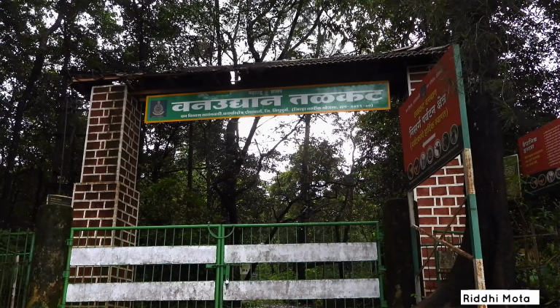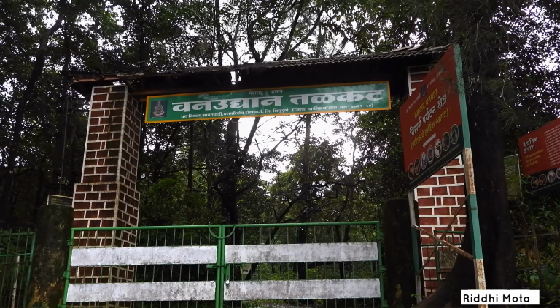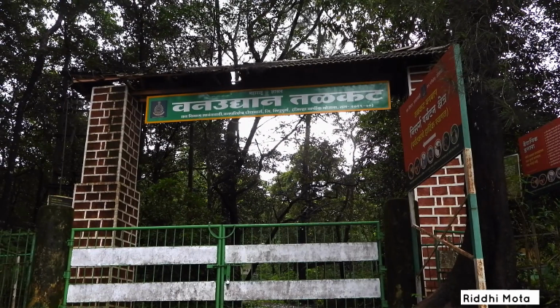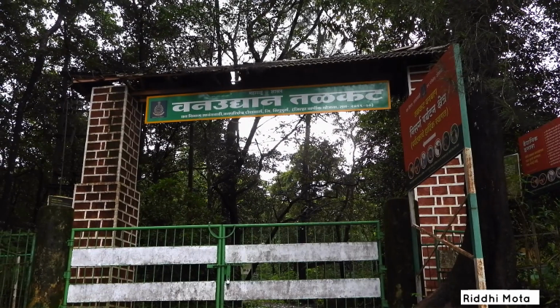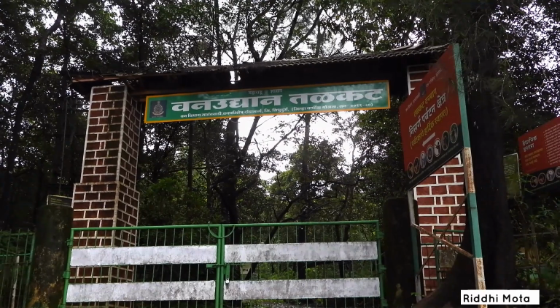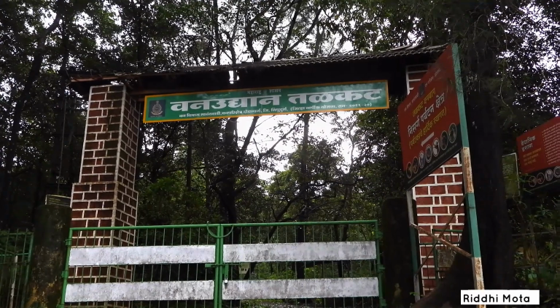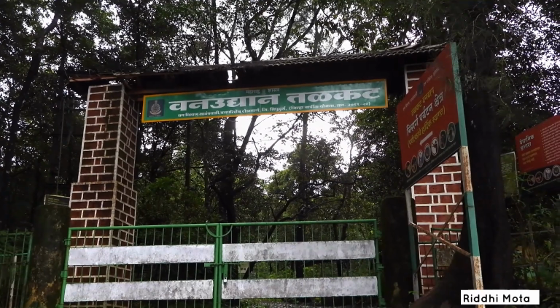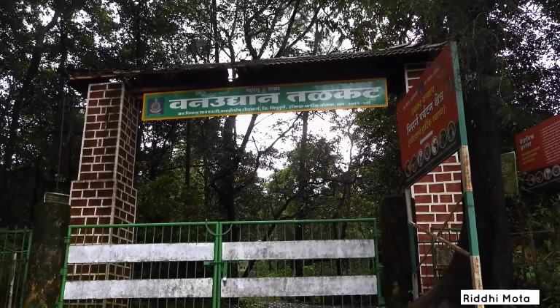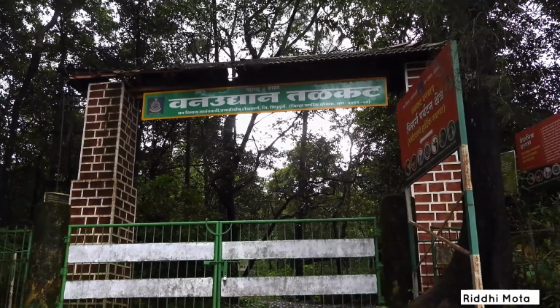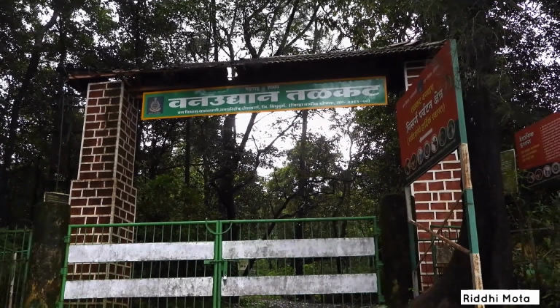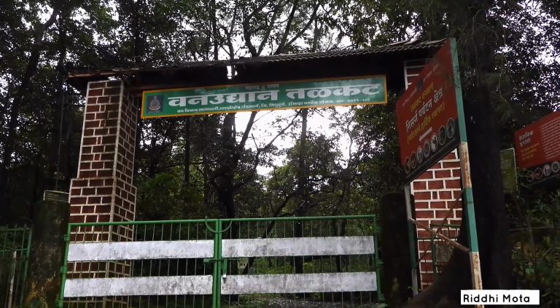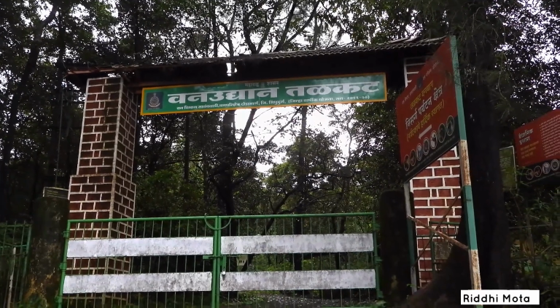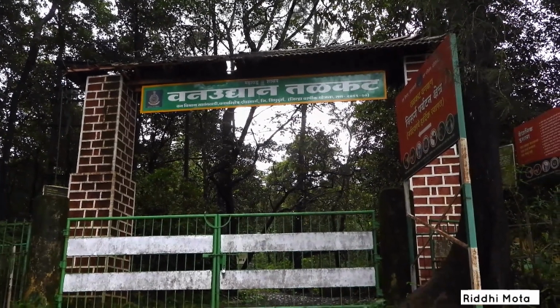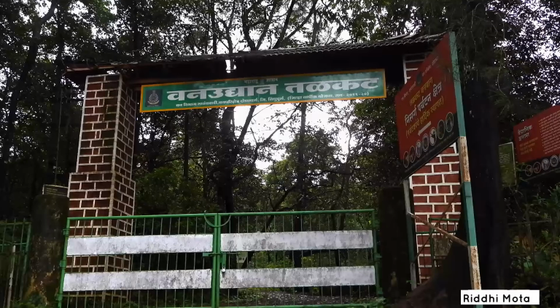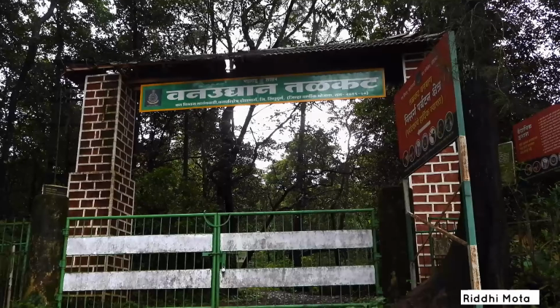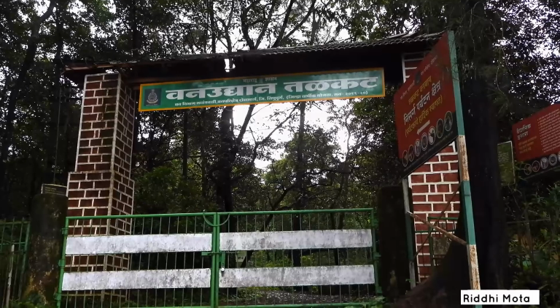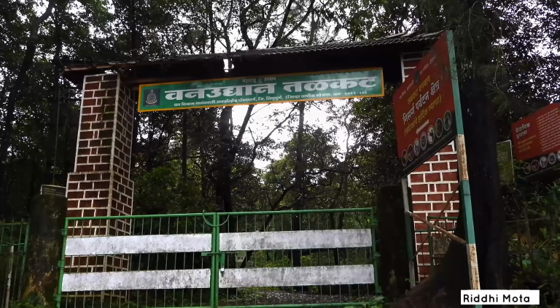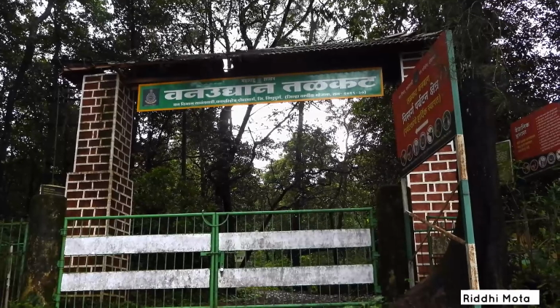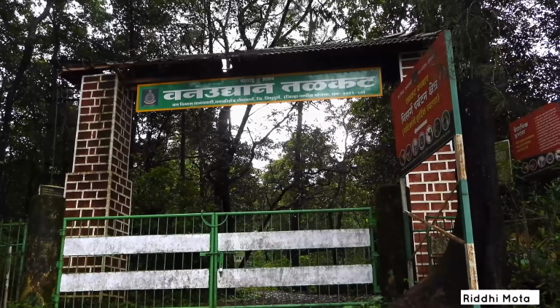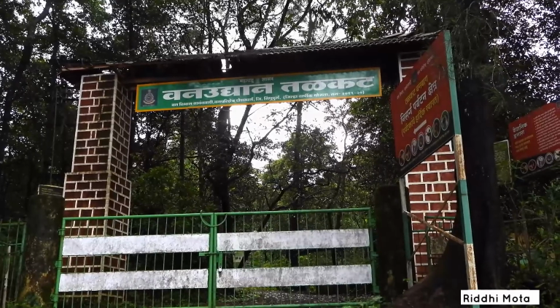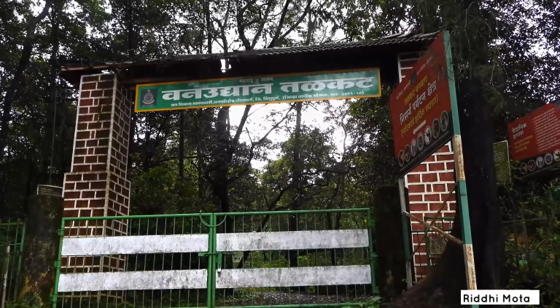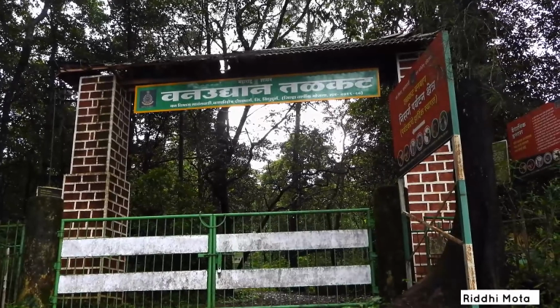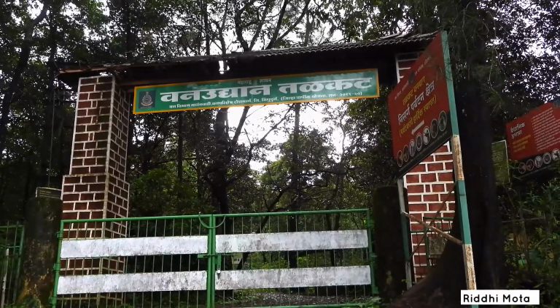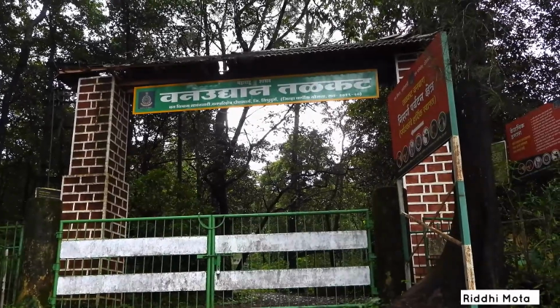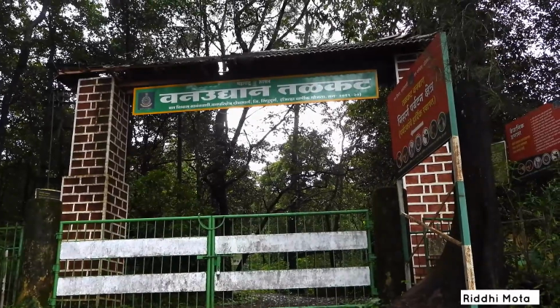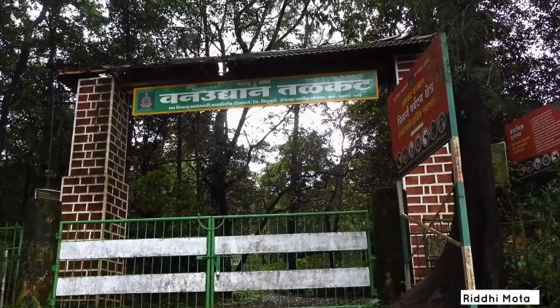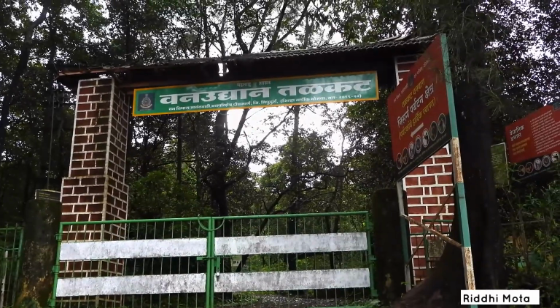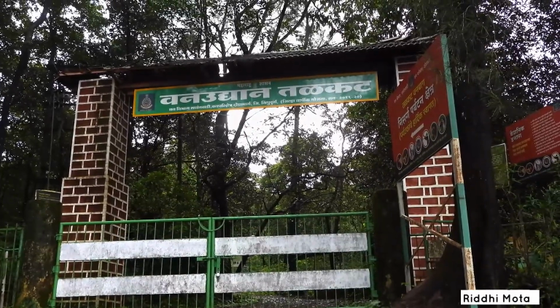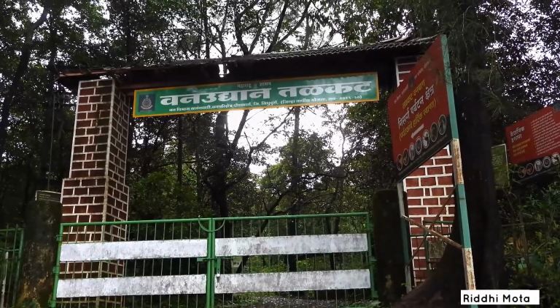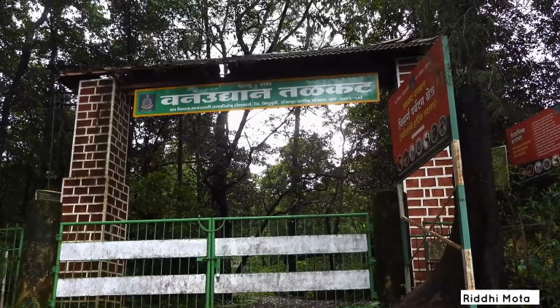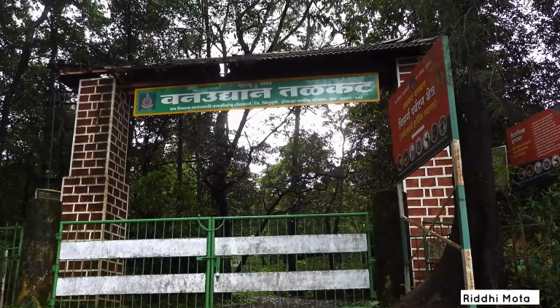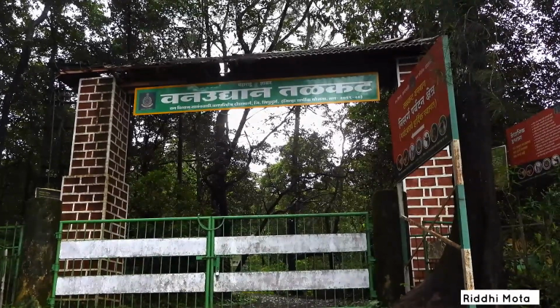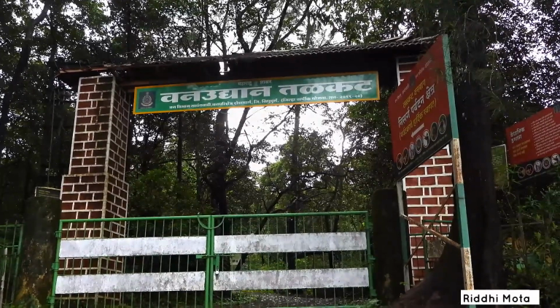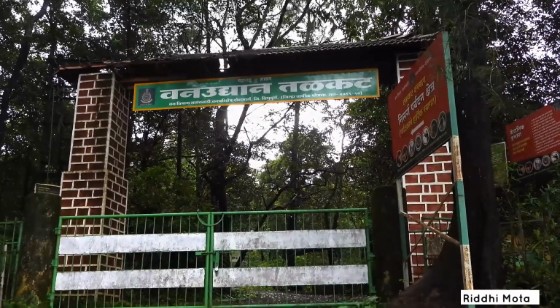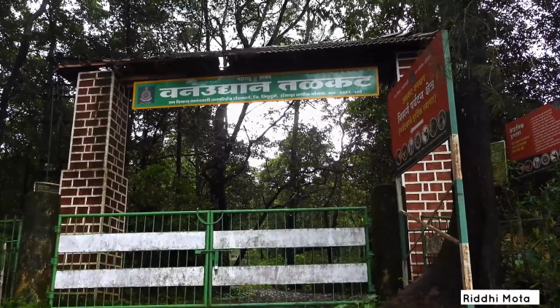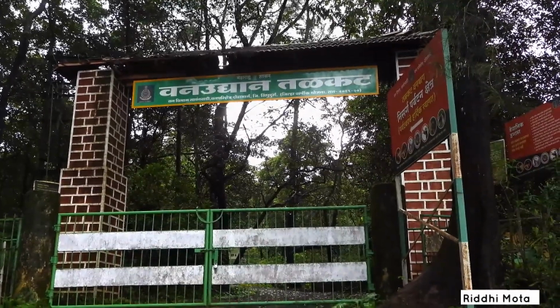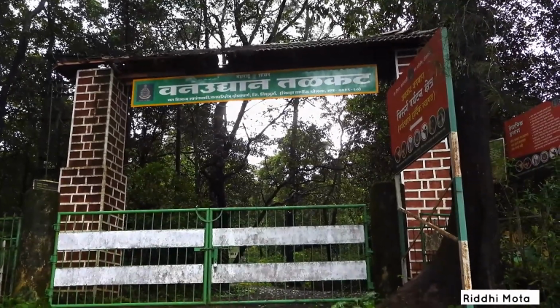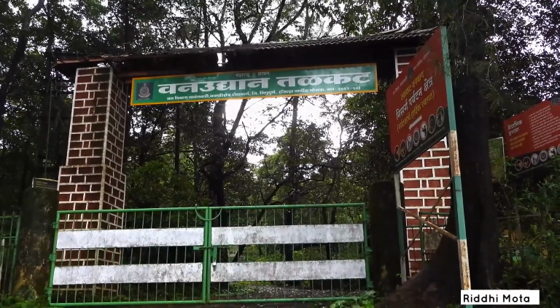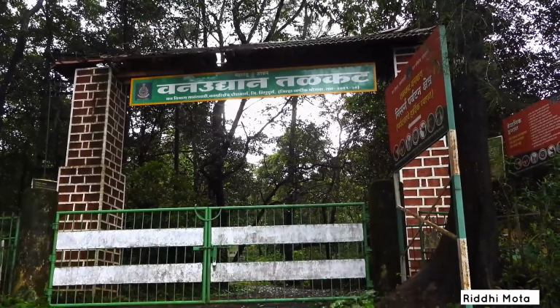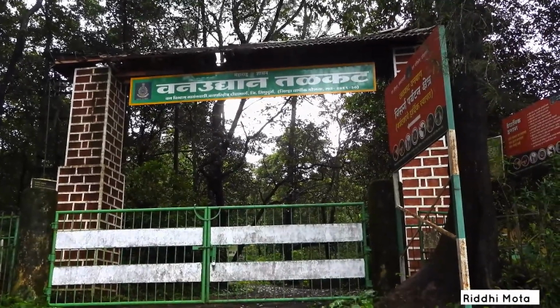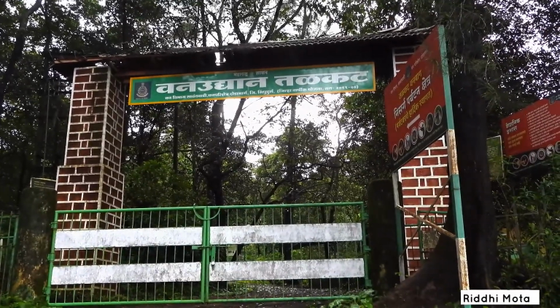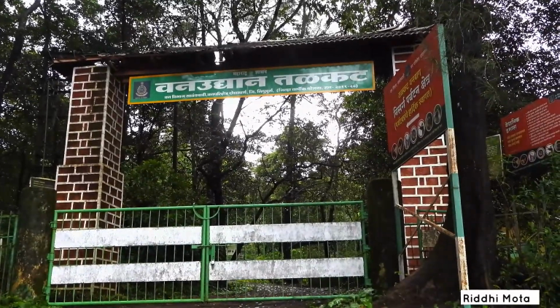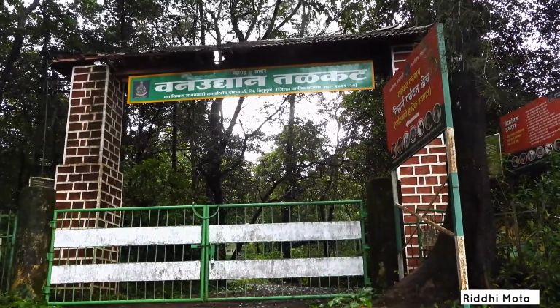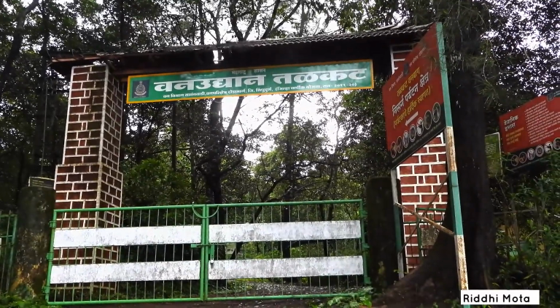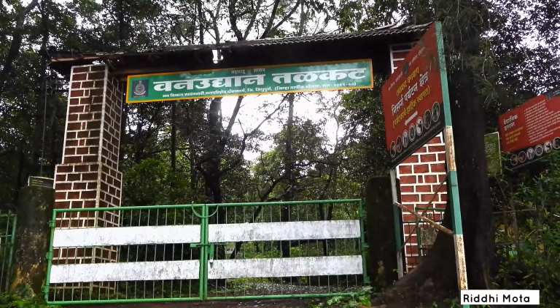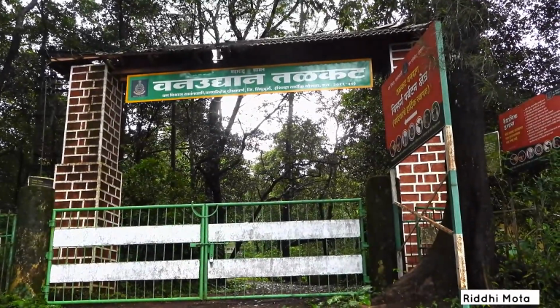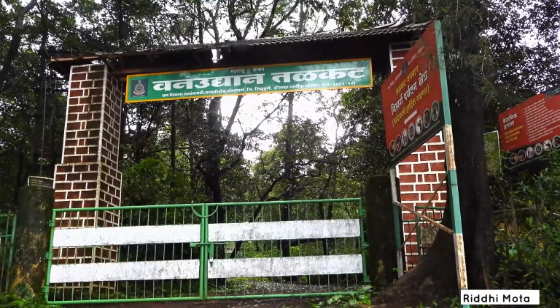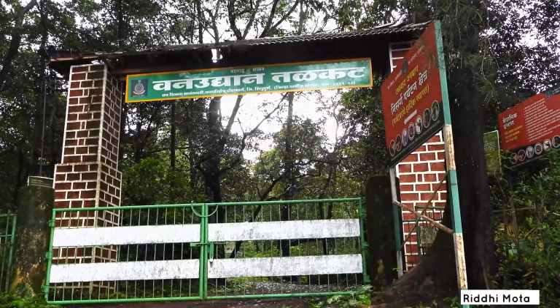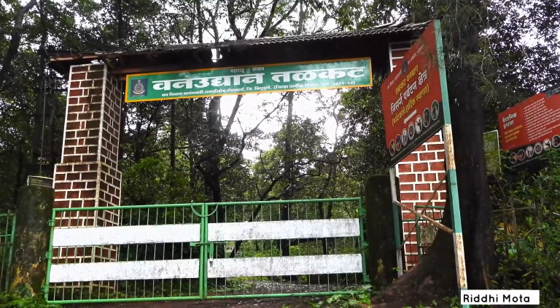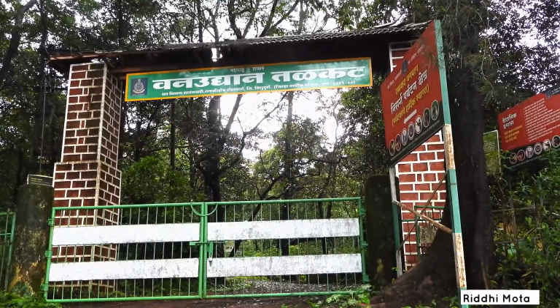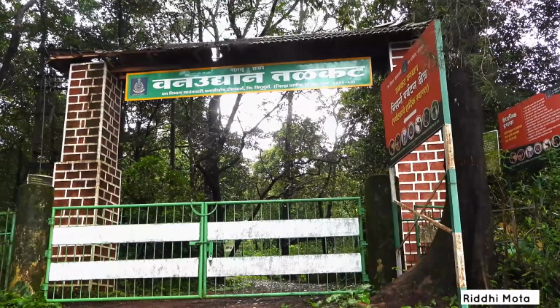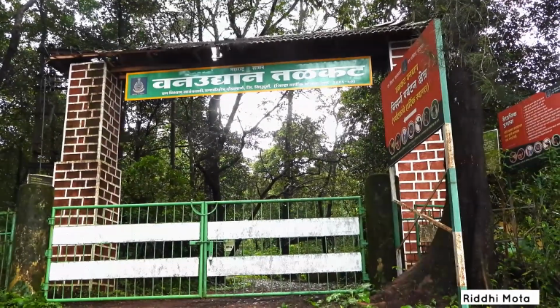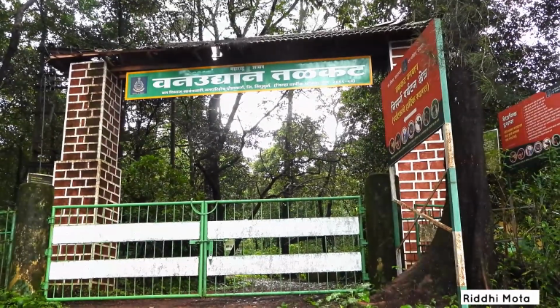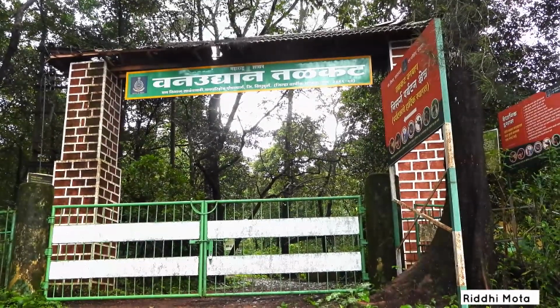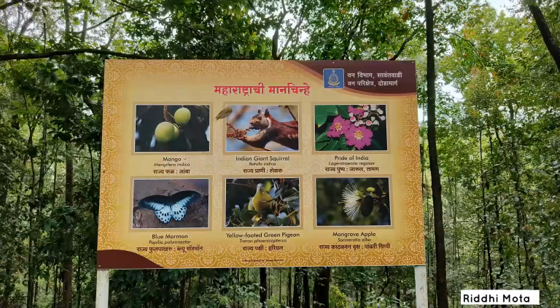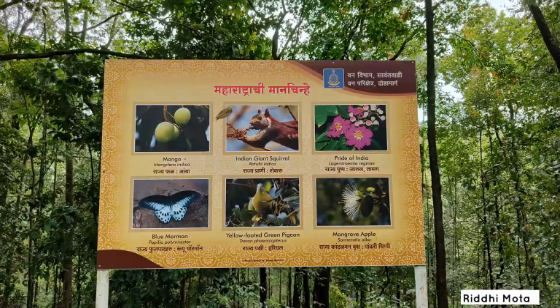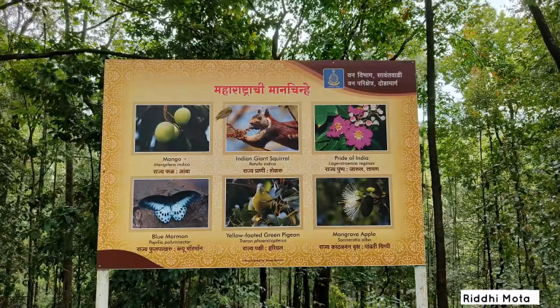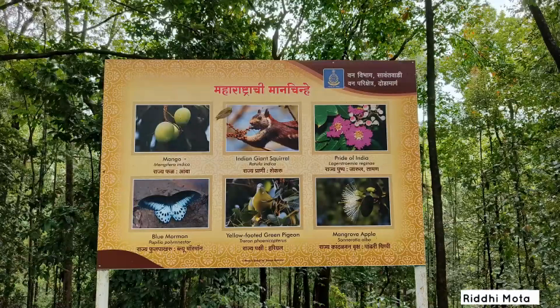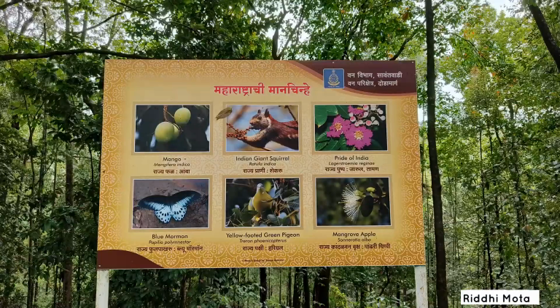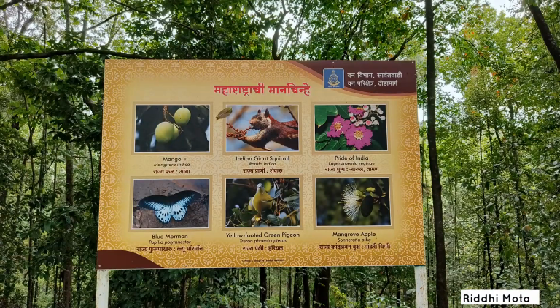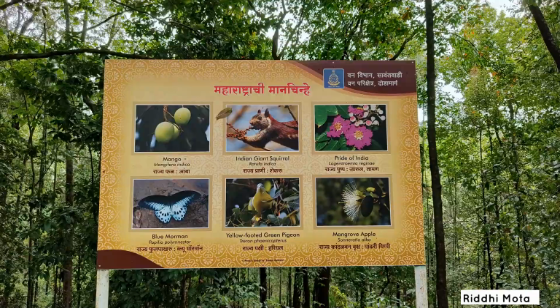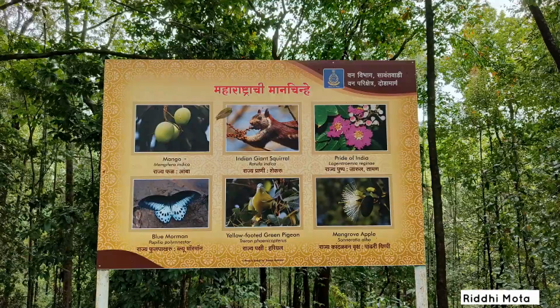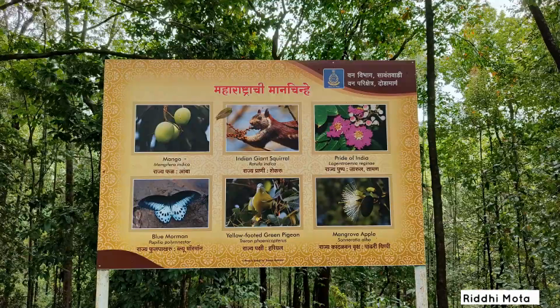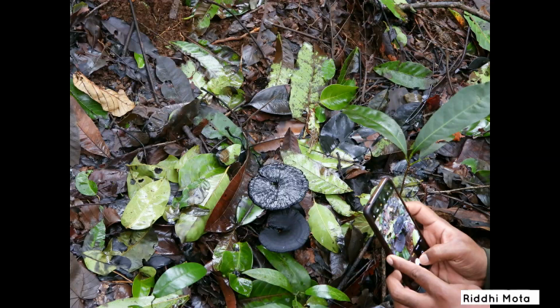Today we are in Tadkat Forest Park, located in Konkan. Tadkat has a variety of flowers and fauna.